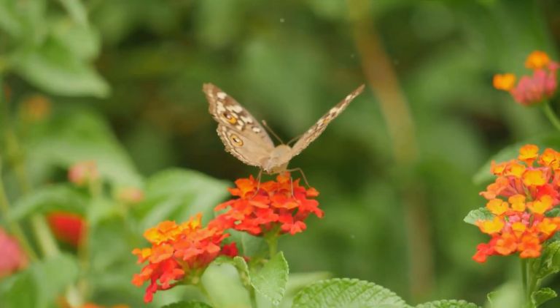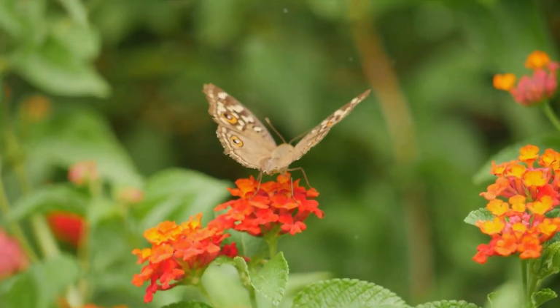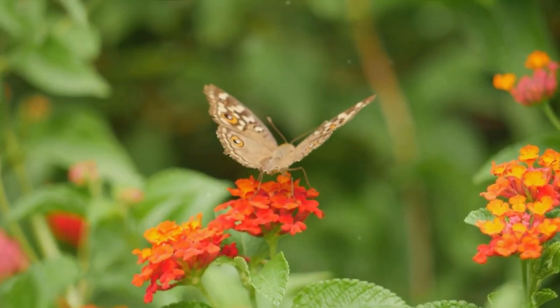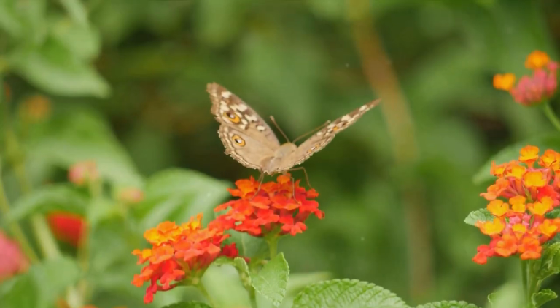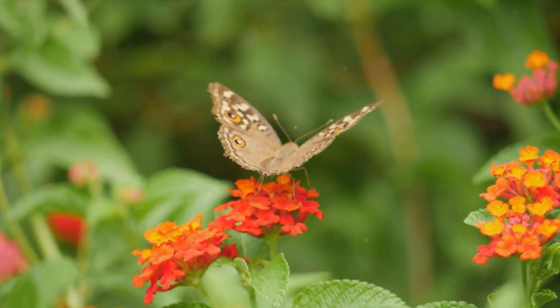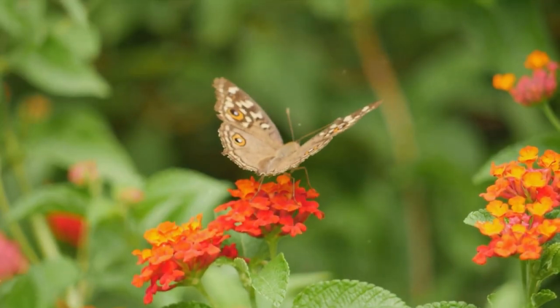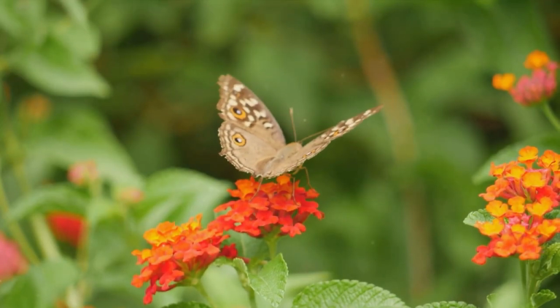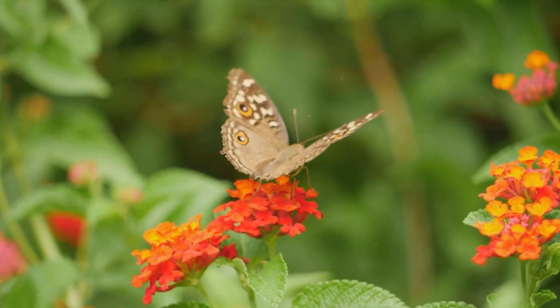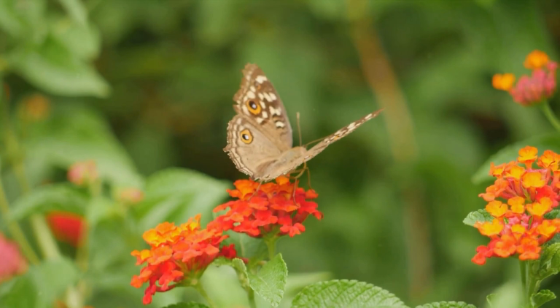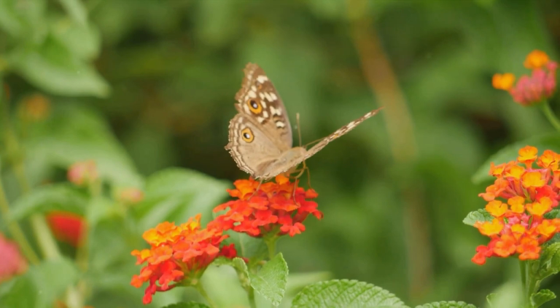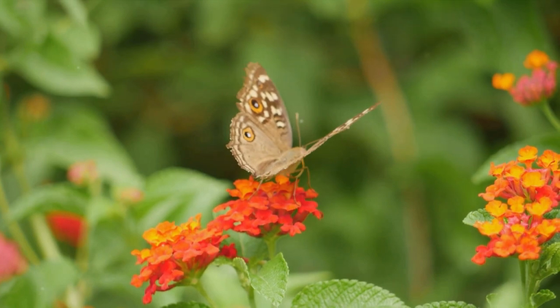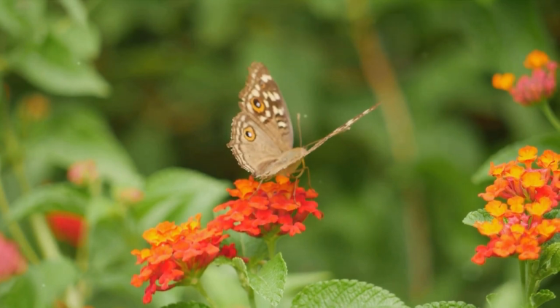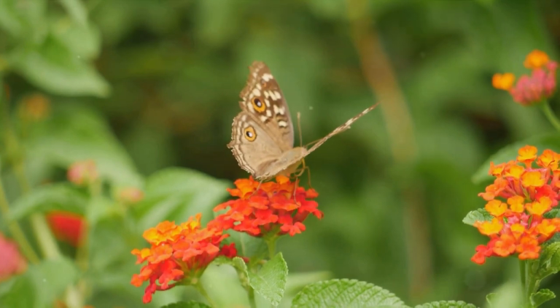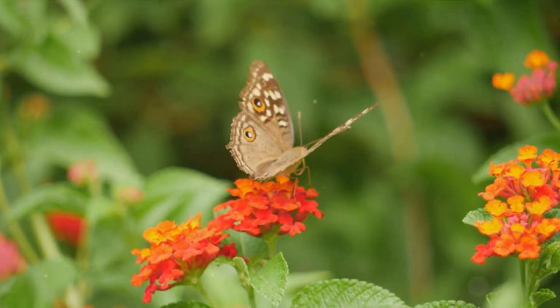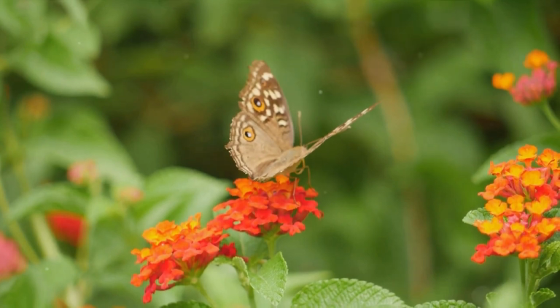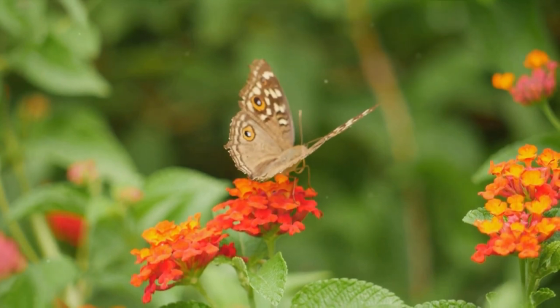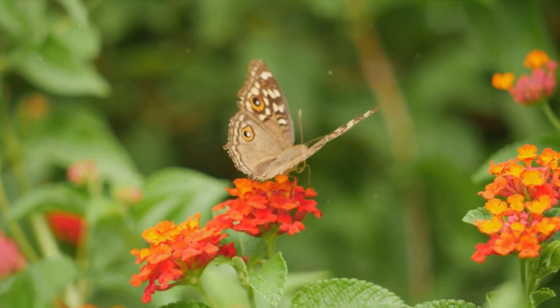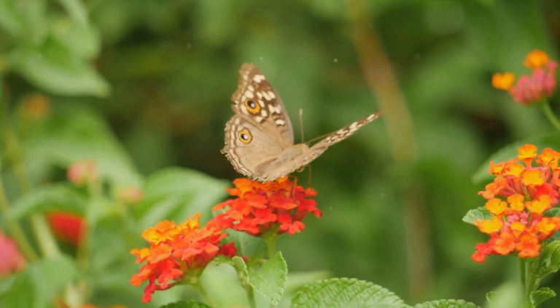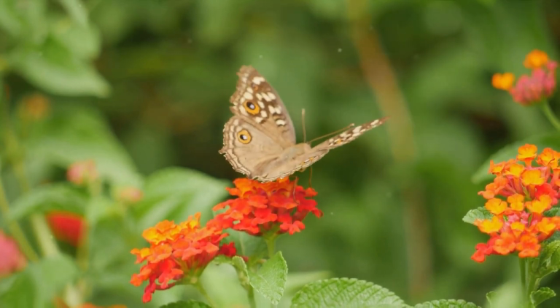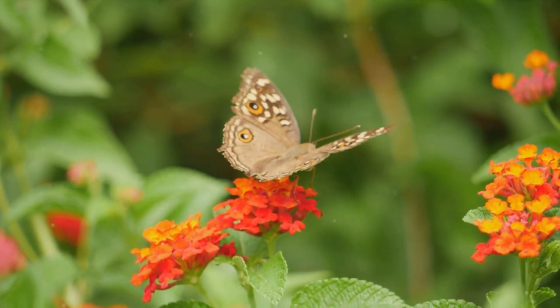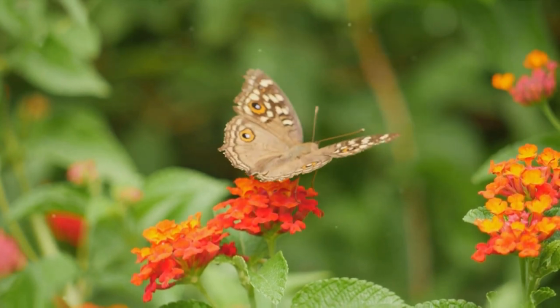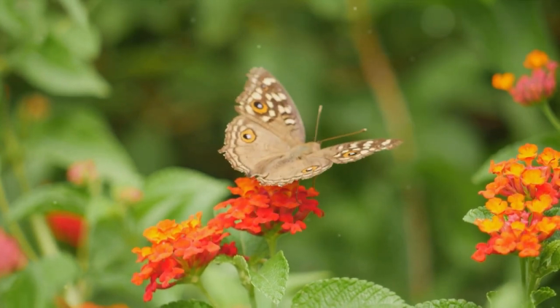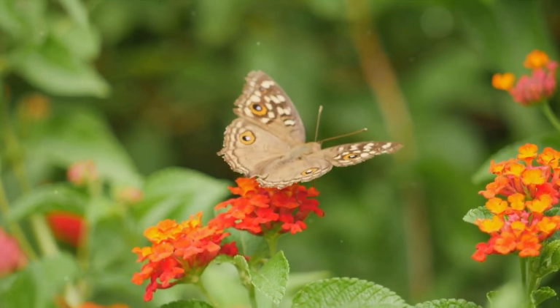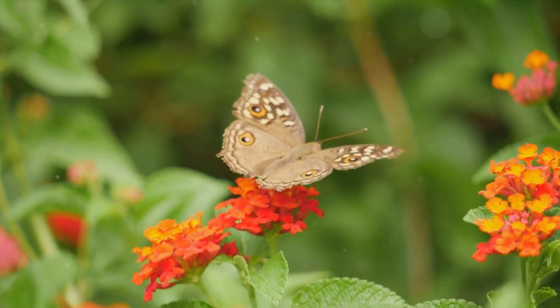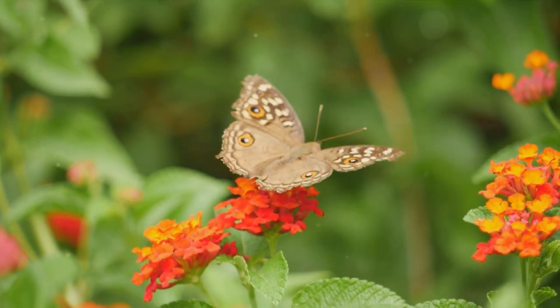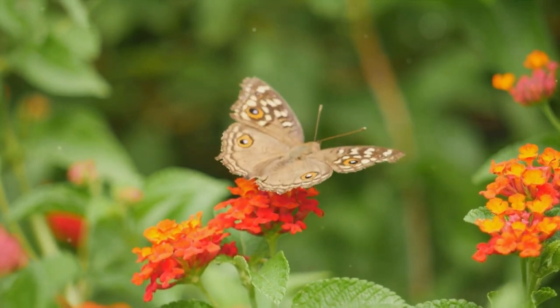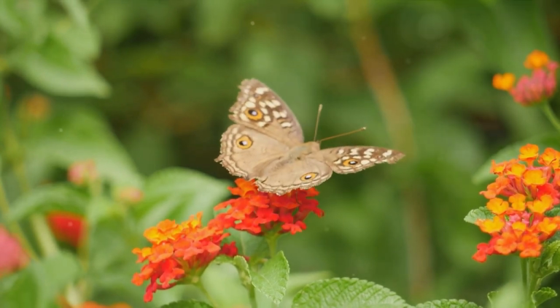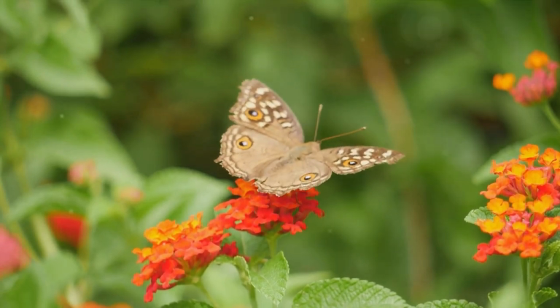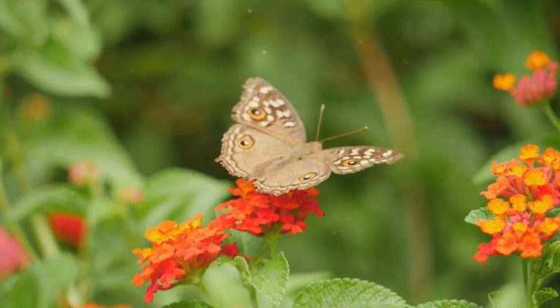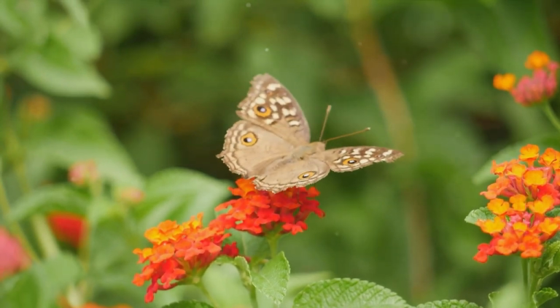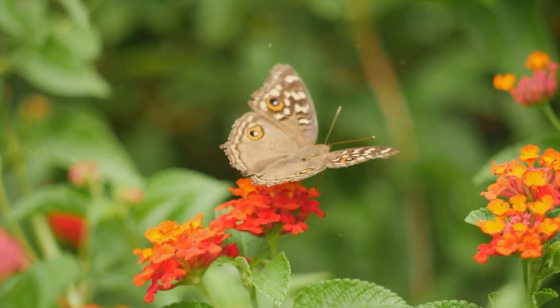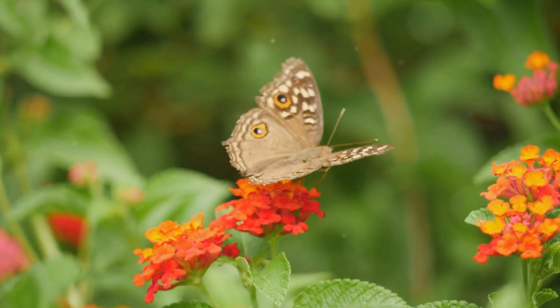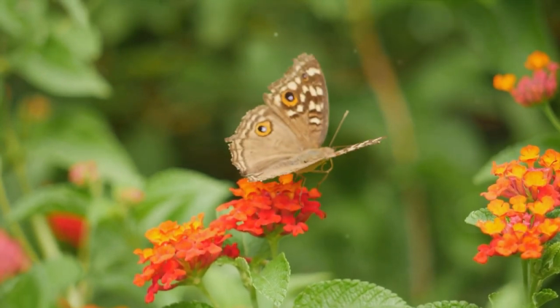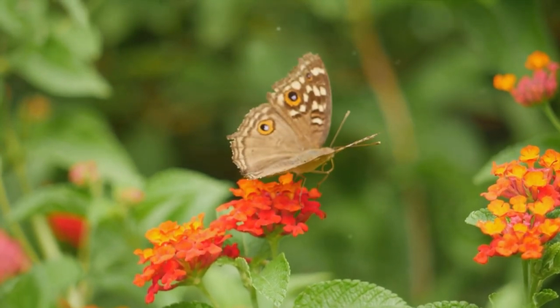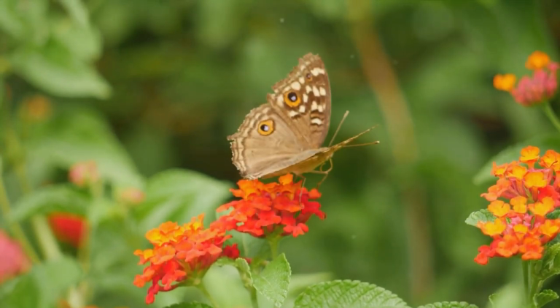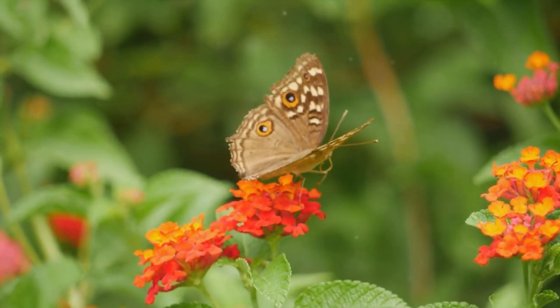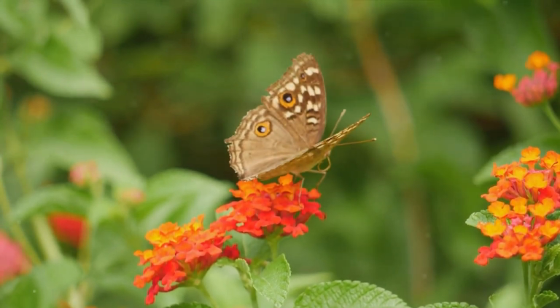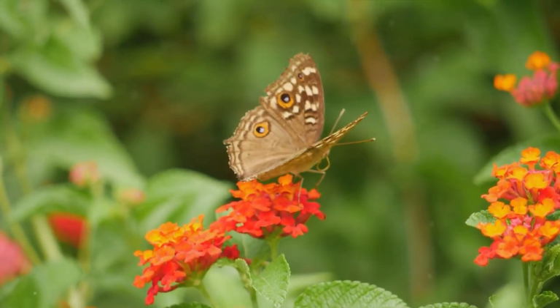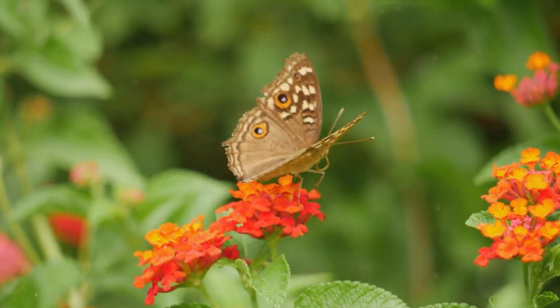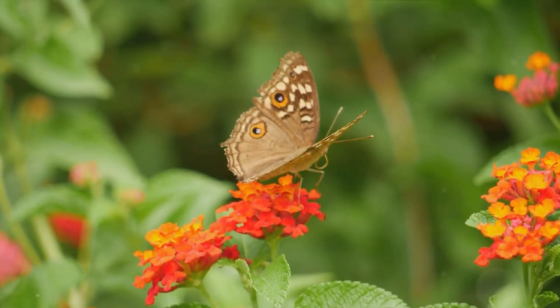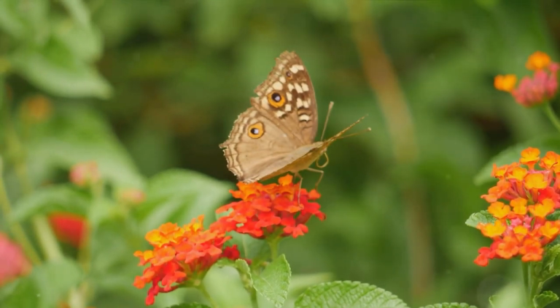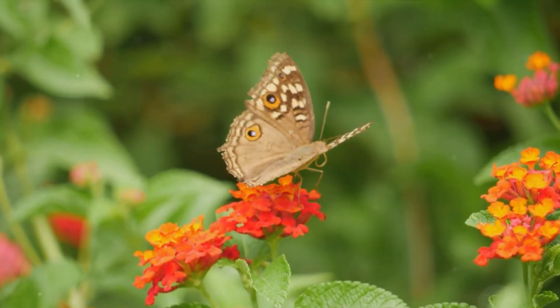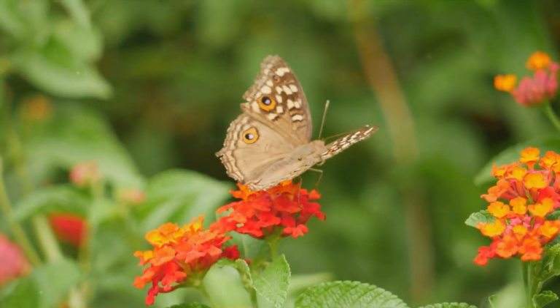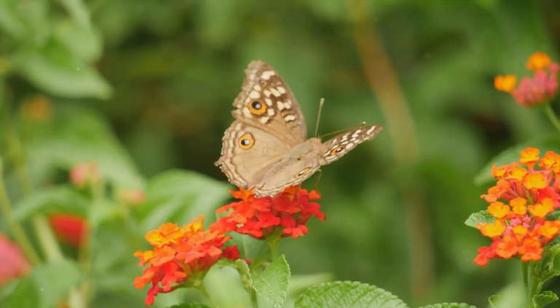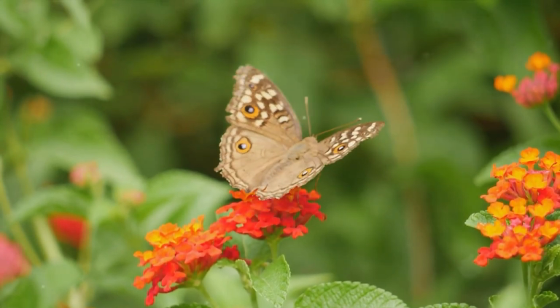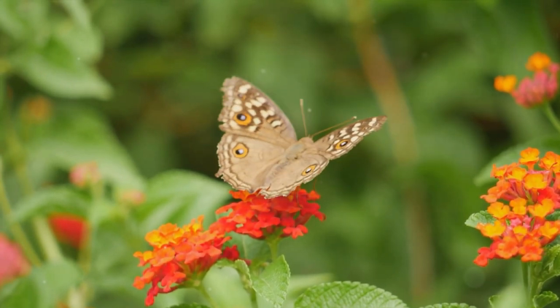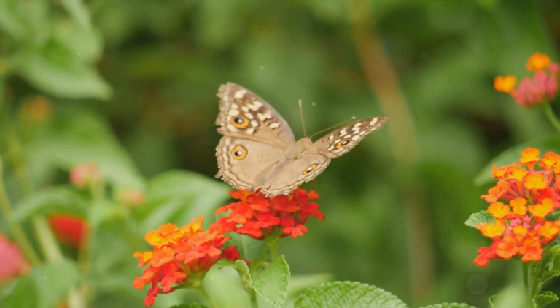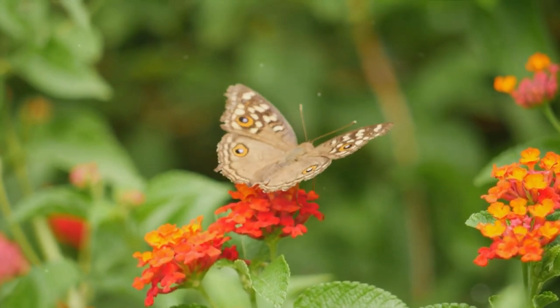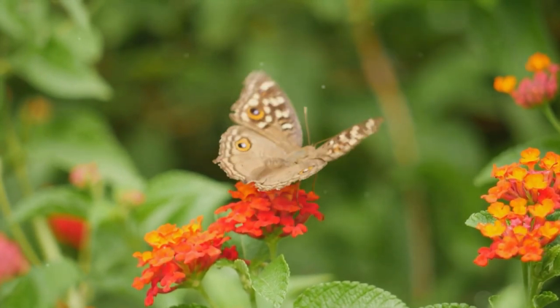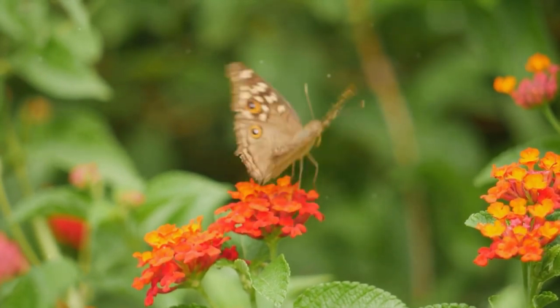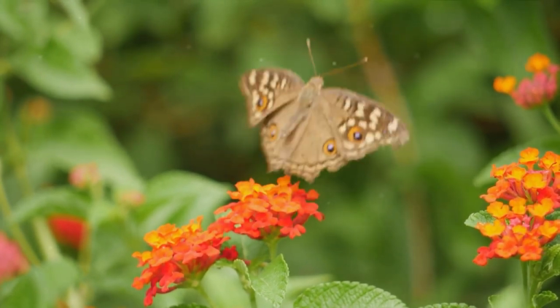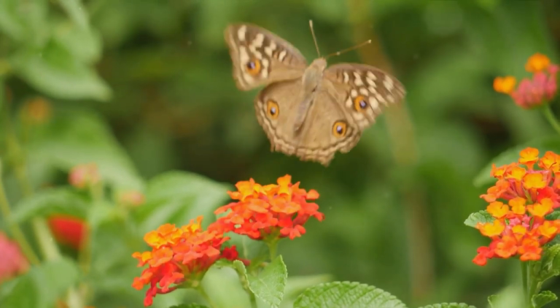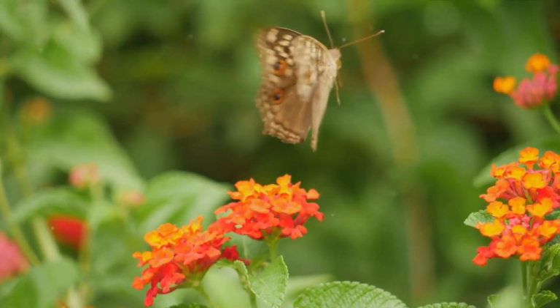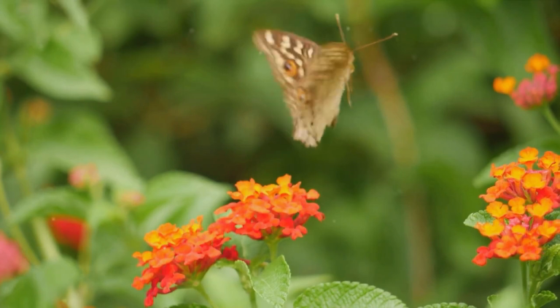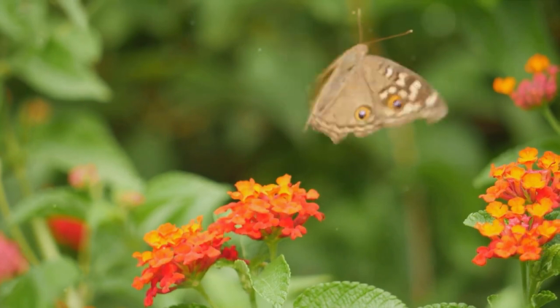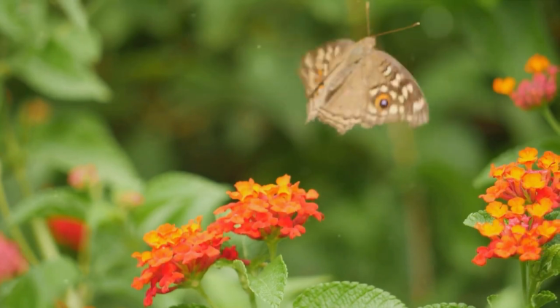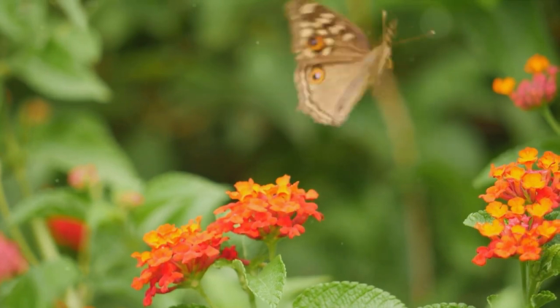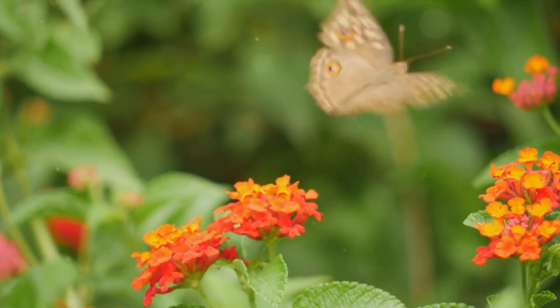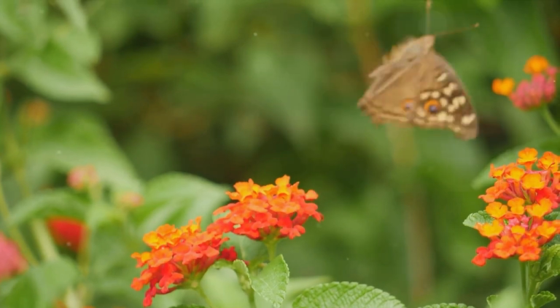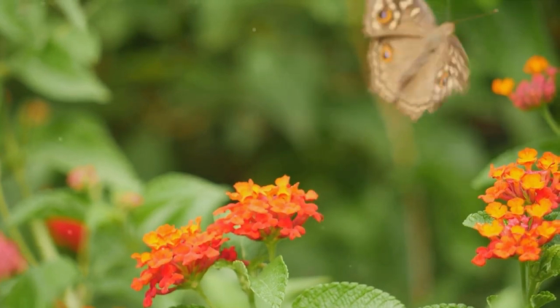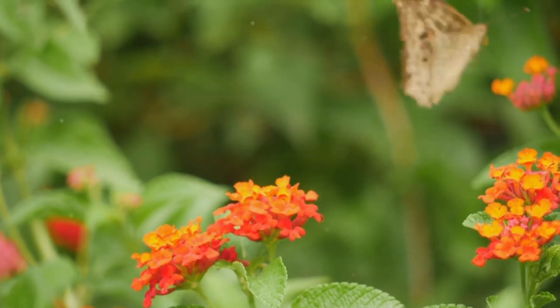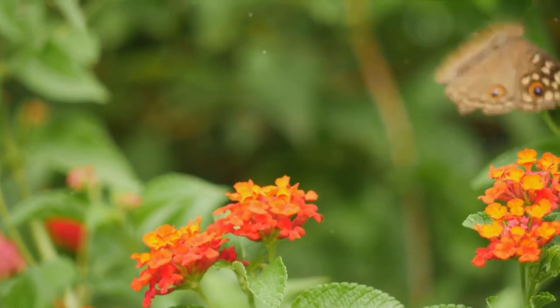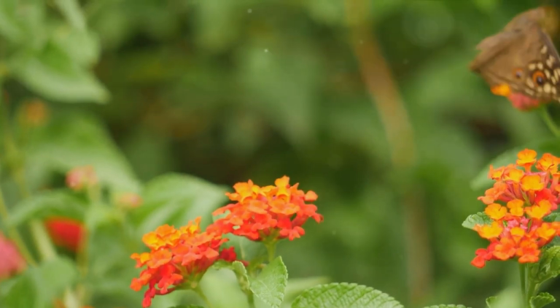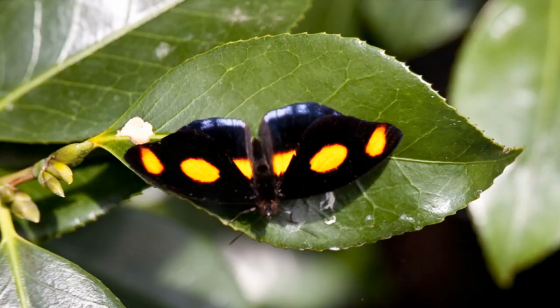So, the next time you see a butterfly, remember the extraordinary journey it has taken from a tiny caterpillar to a beautiful butterfly. It's truly one of nature's most astounding transformations.